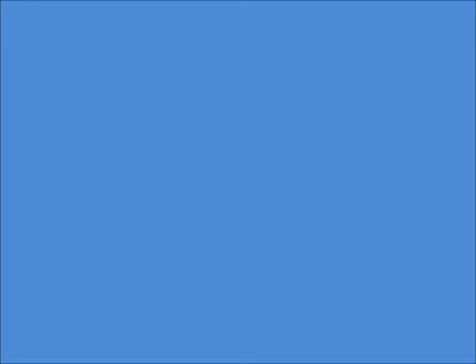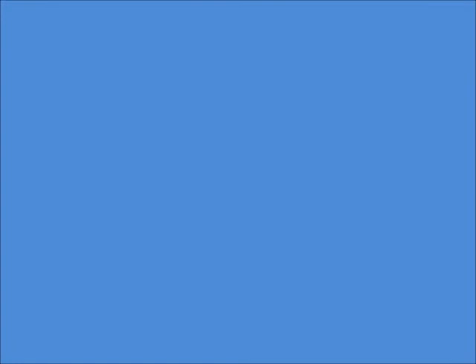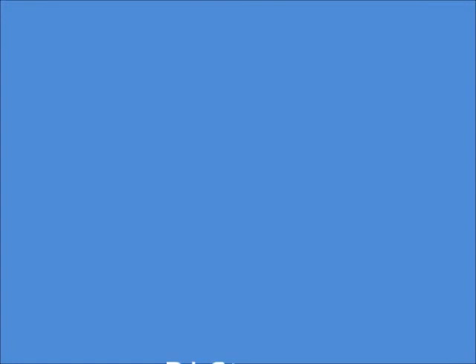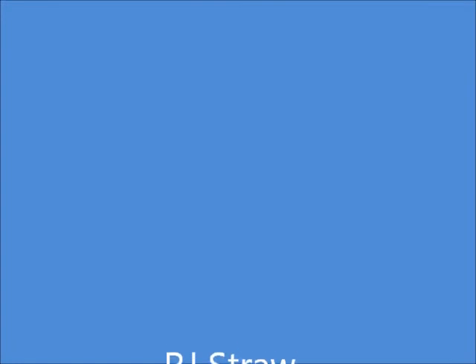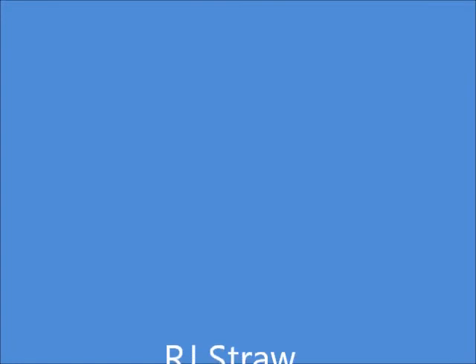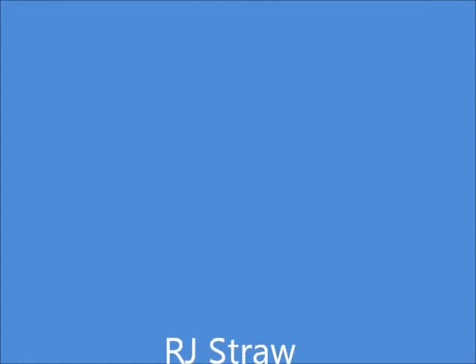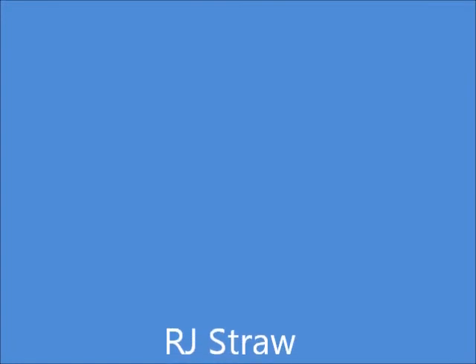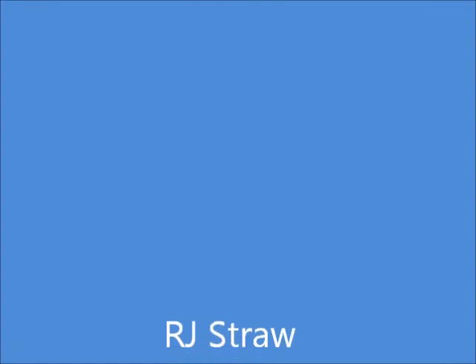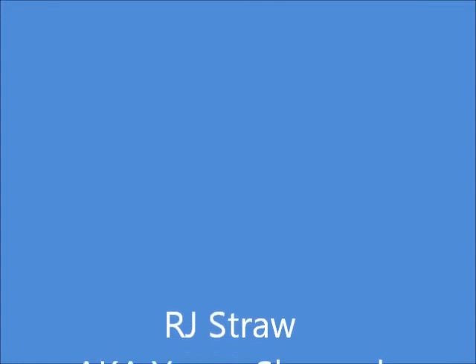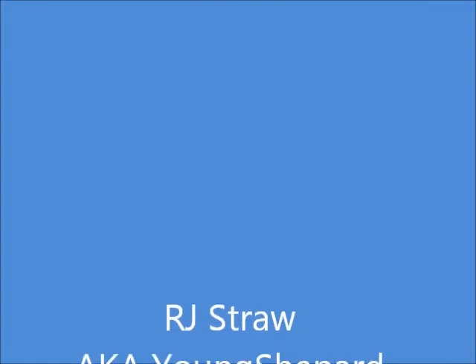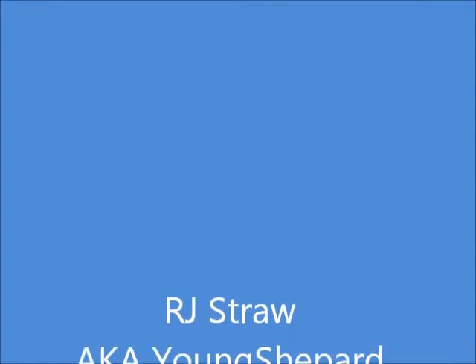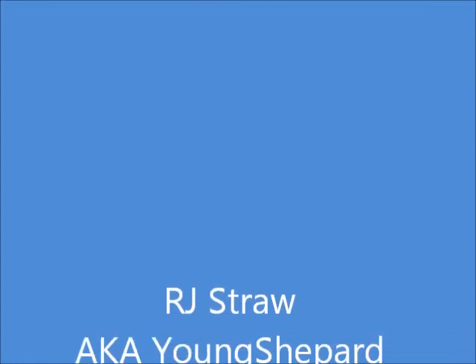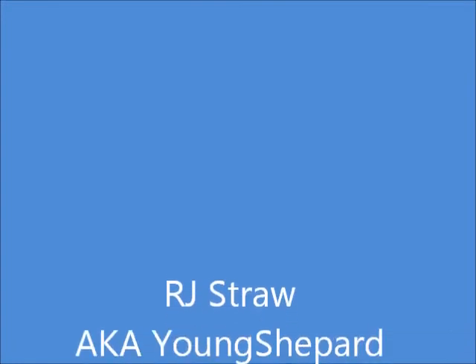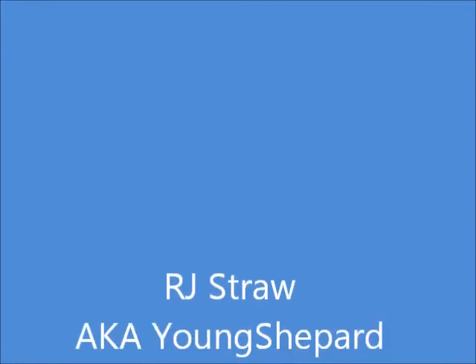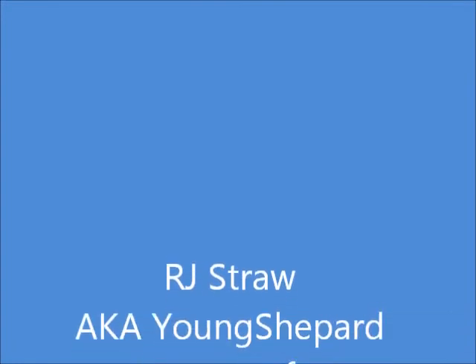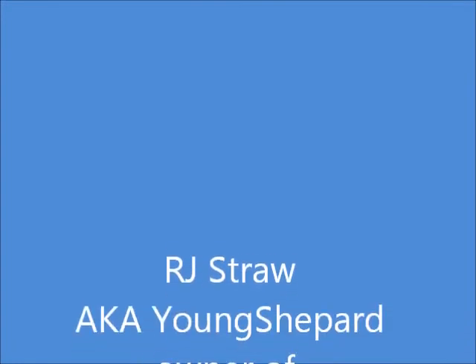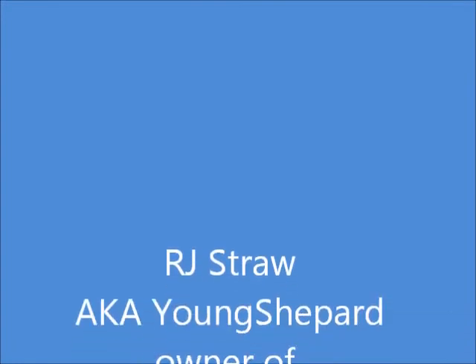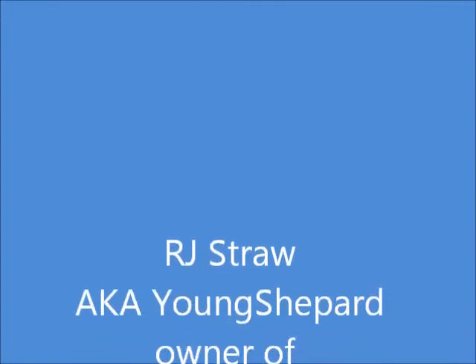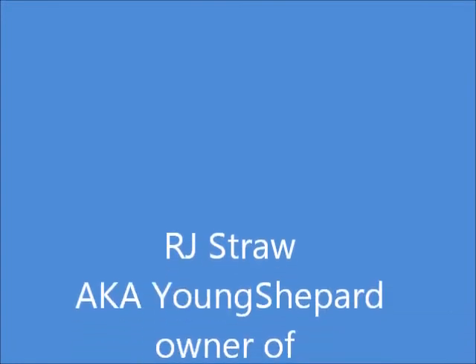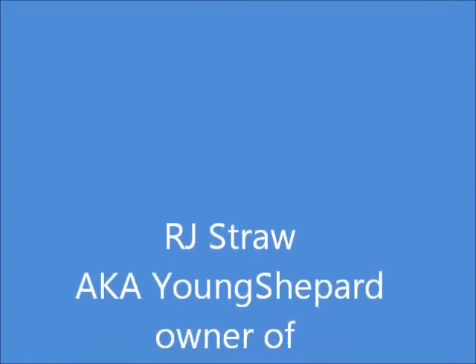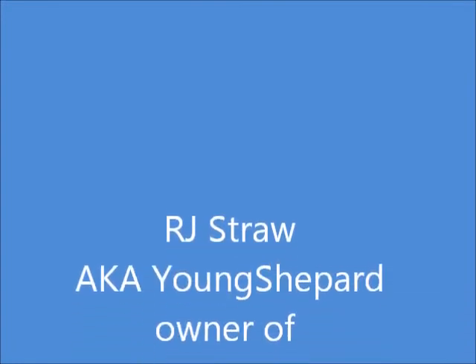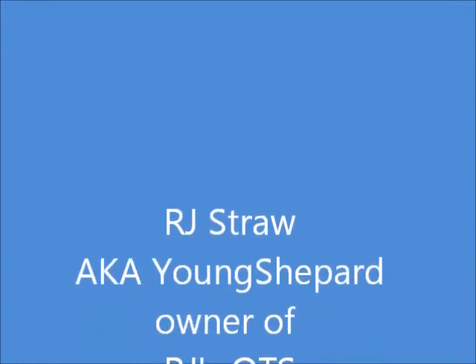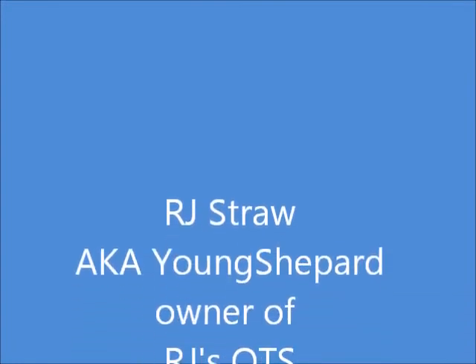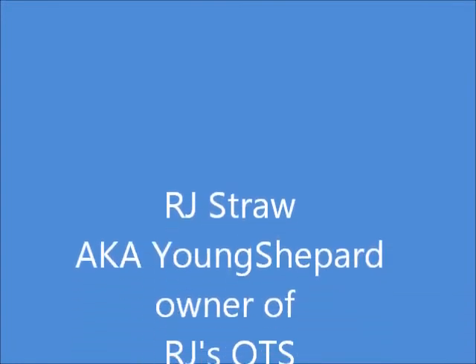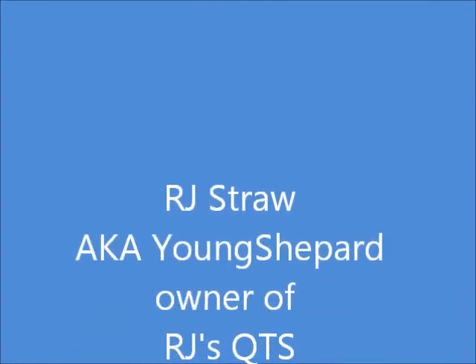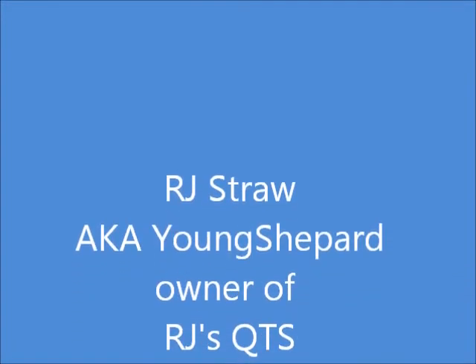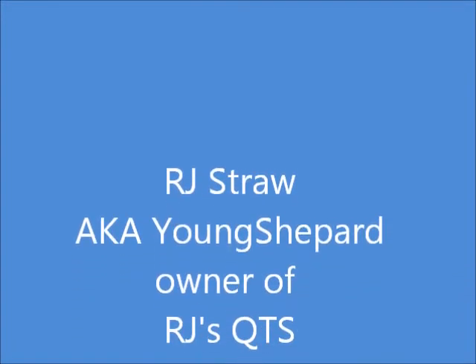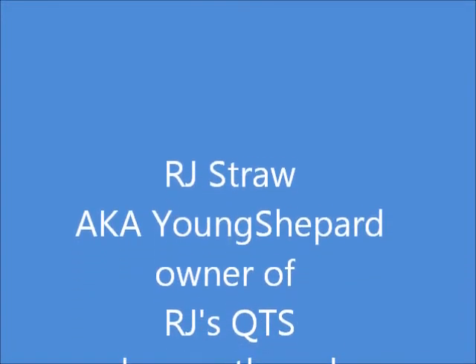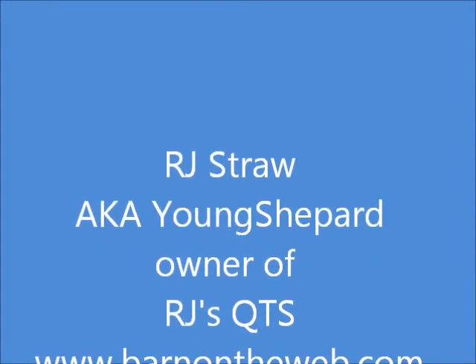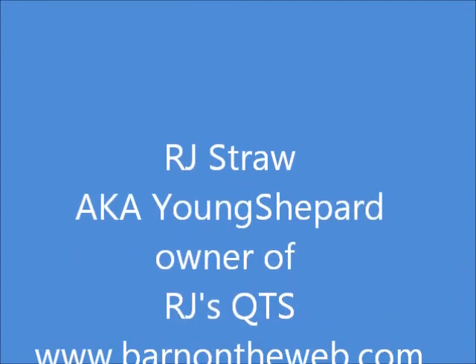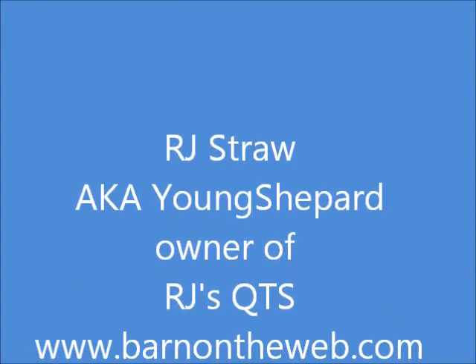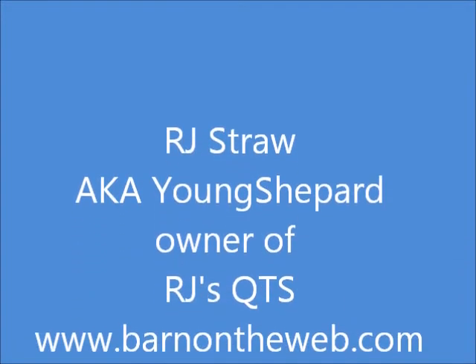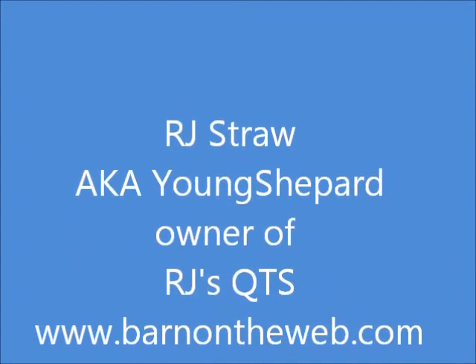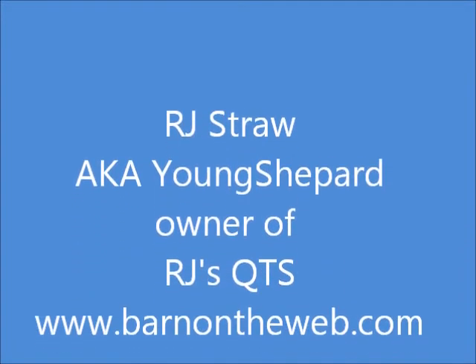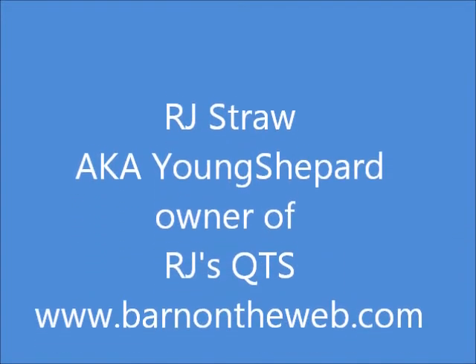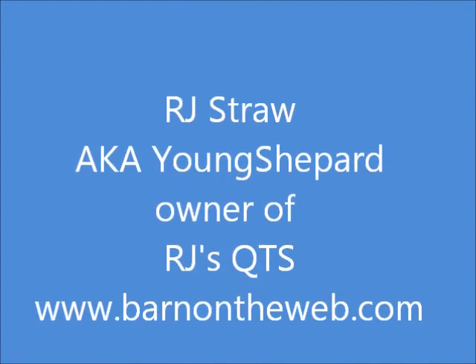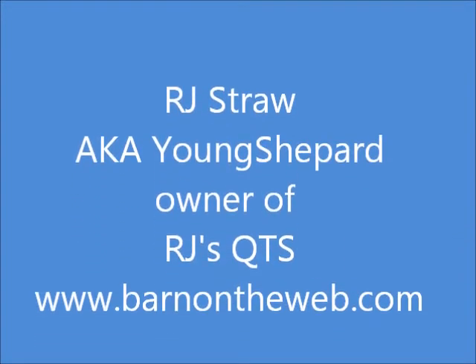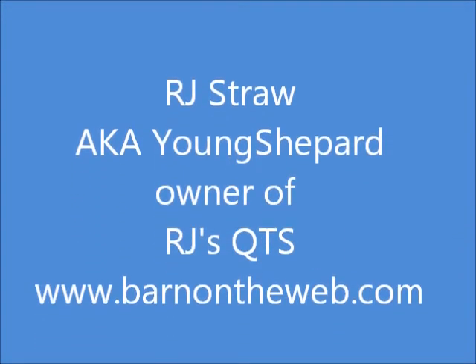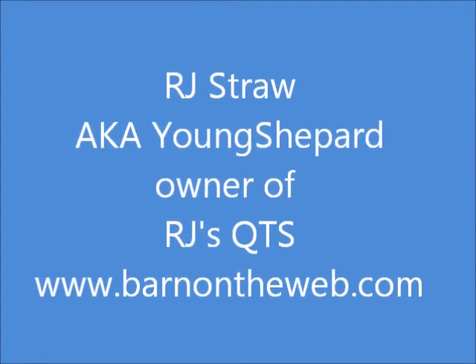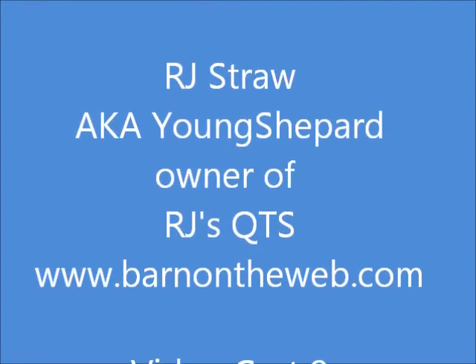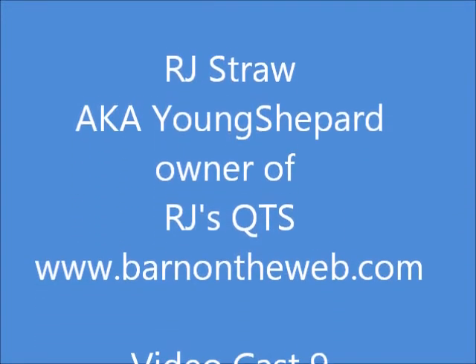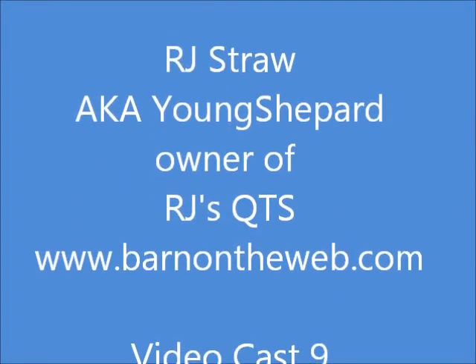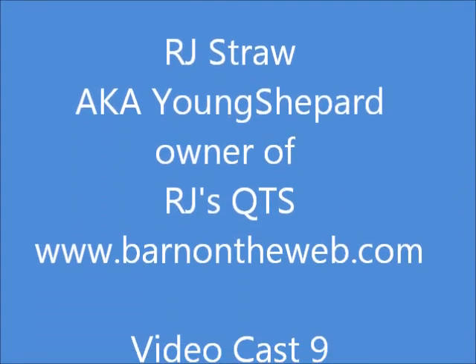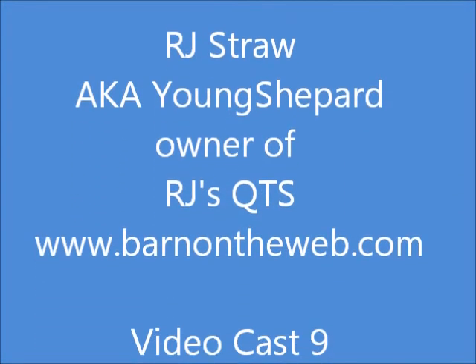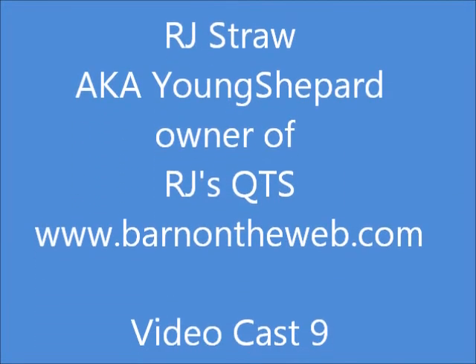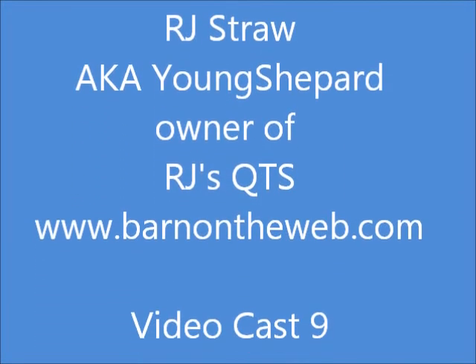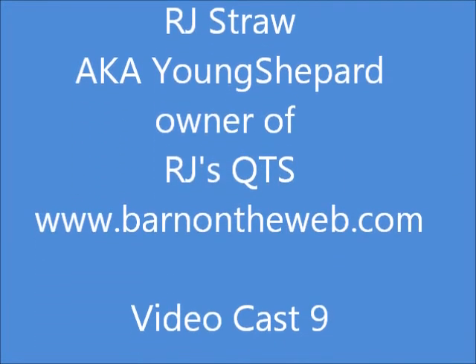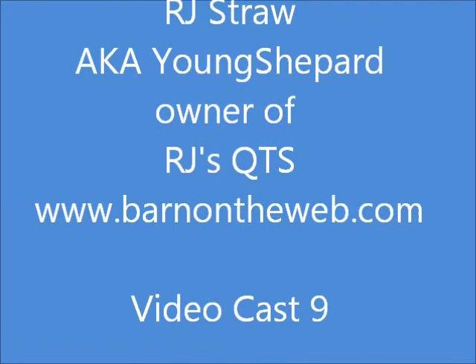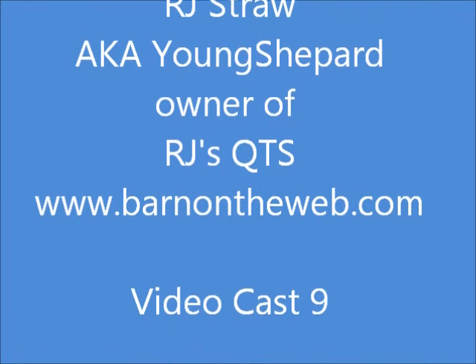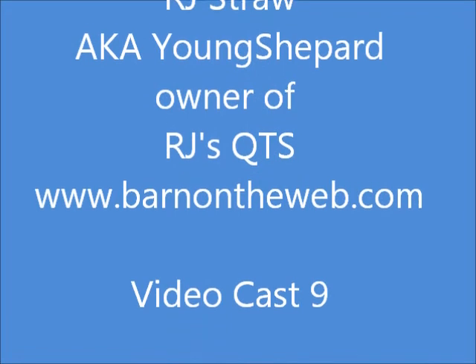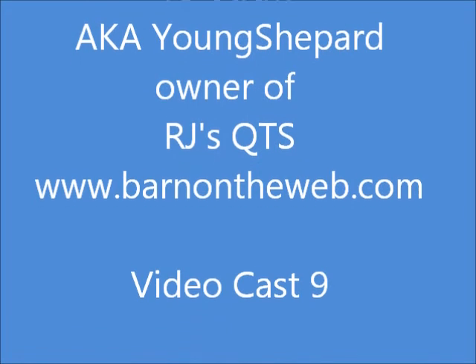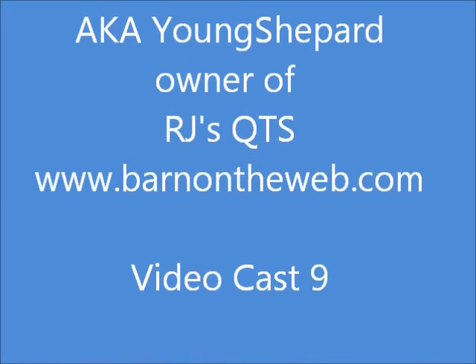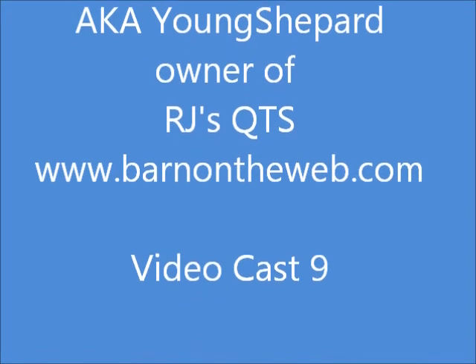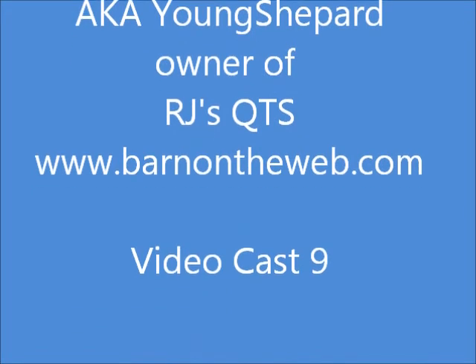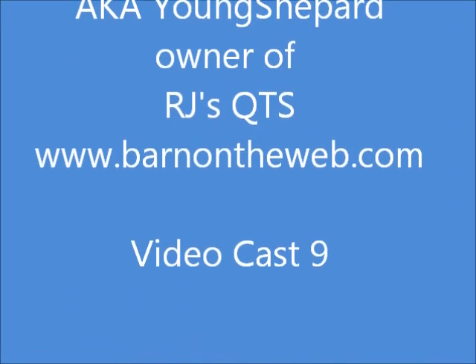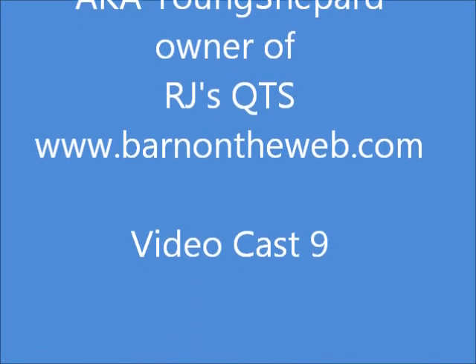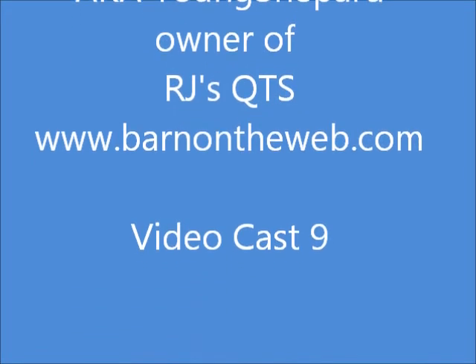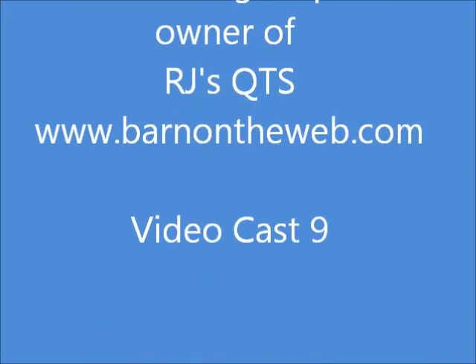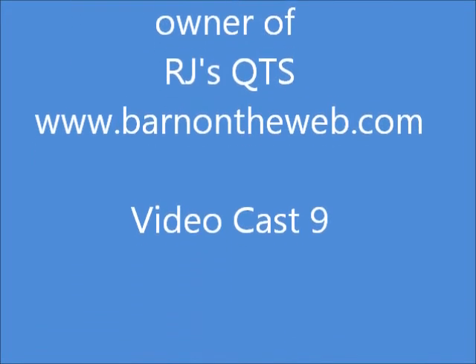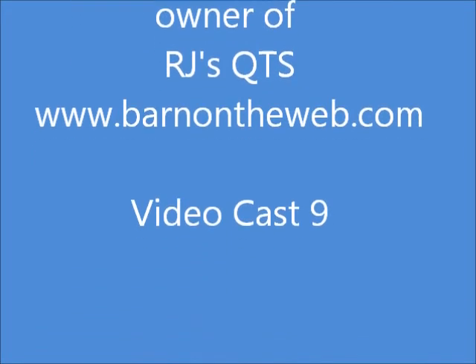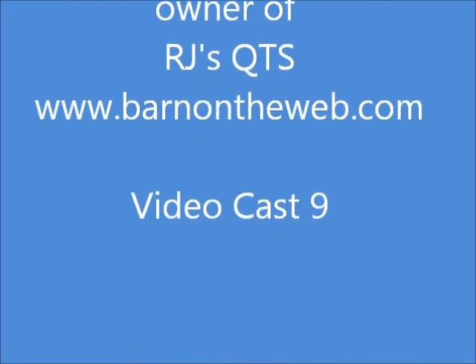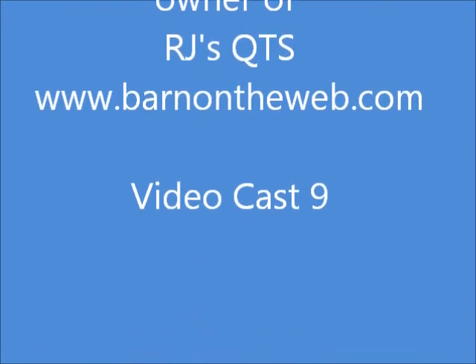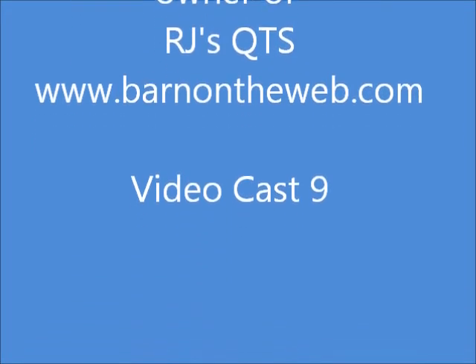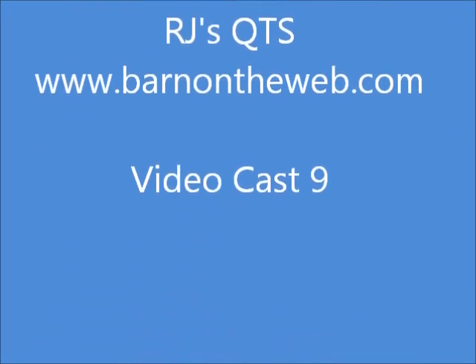Hi, I'm R.J. Straw, a.k.a. Young Shepherd, owner of R.J. Cuties and BarnOnTheWeb.com. Welcome to Videocast 9.